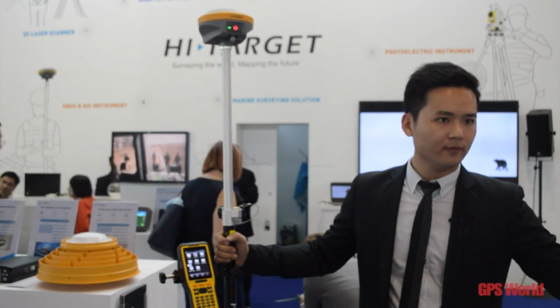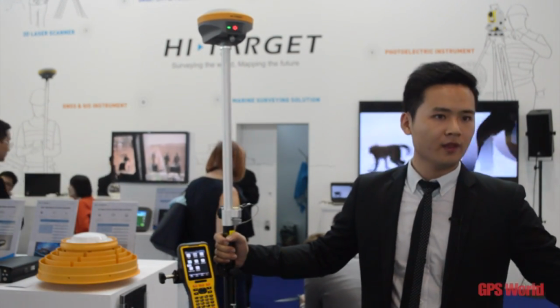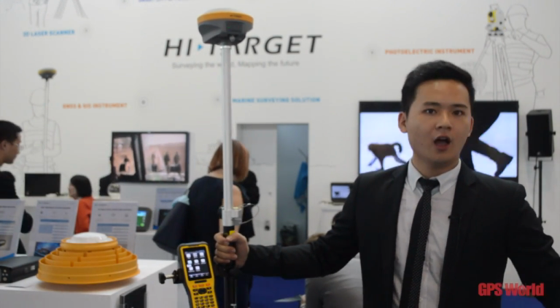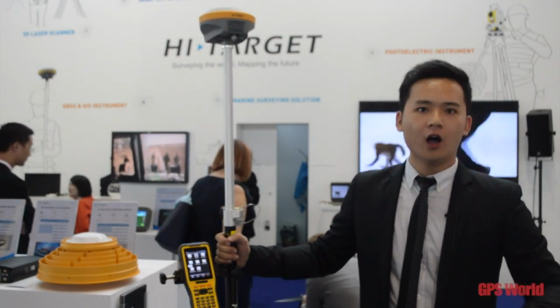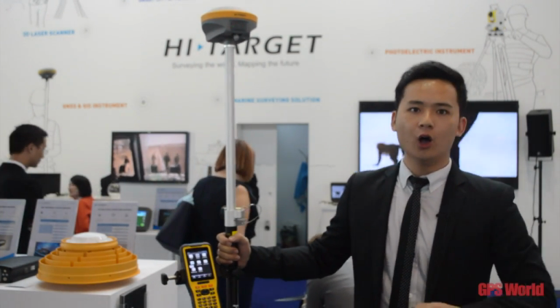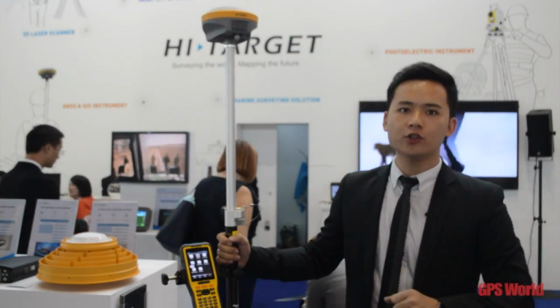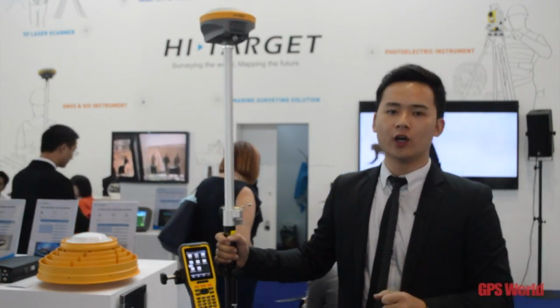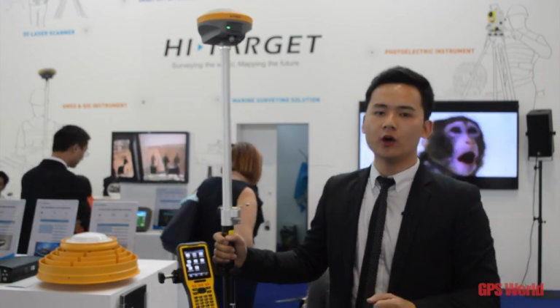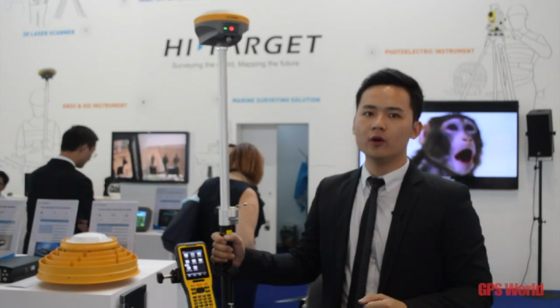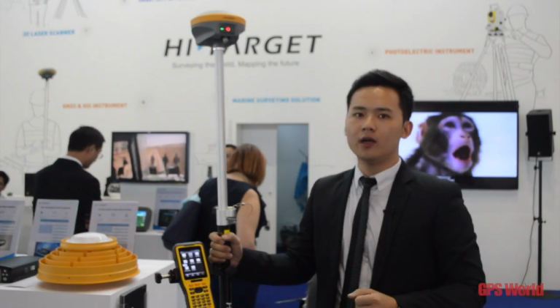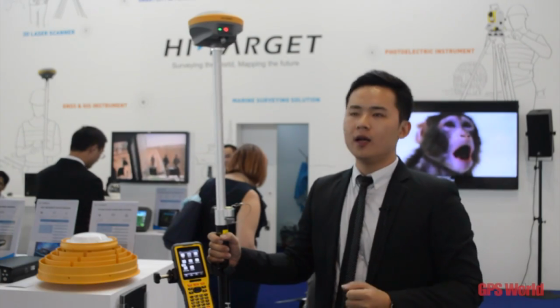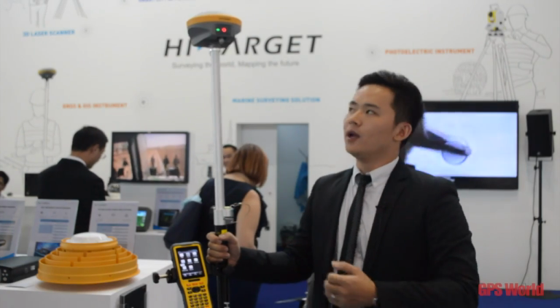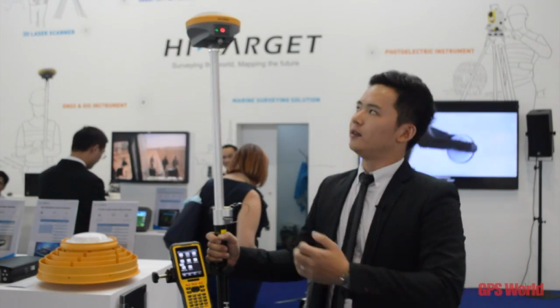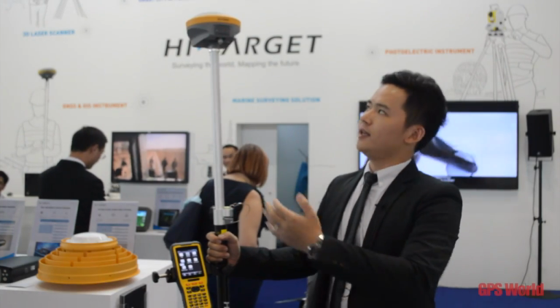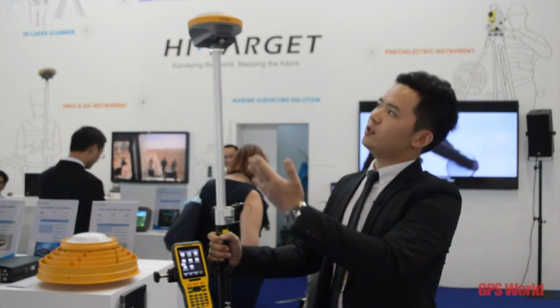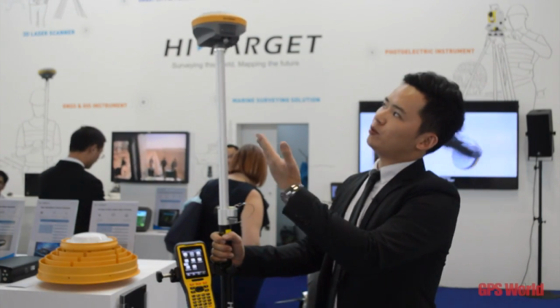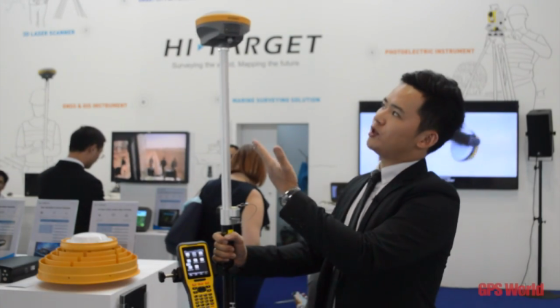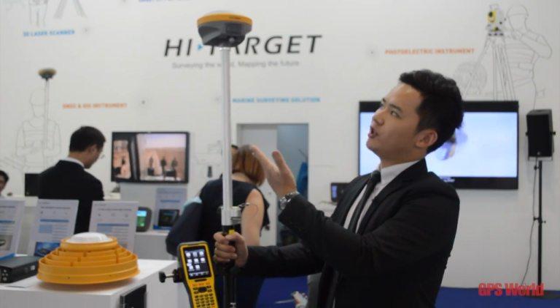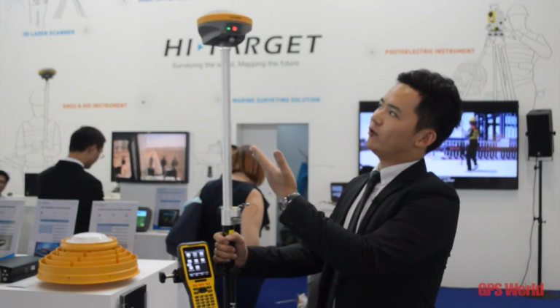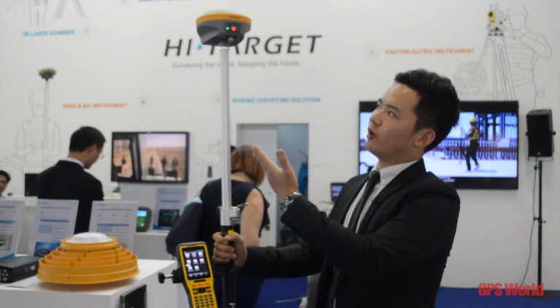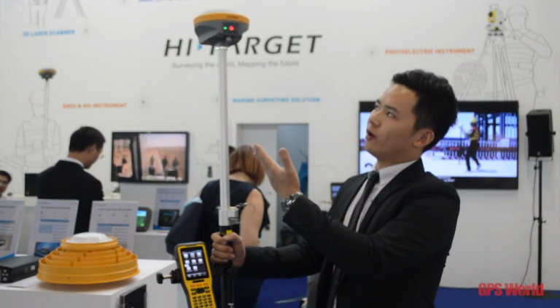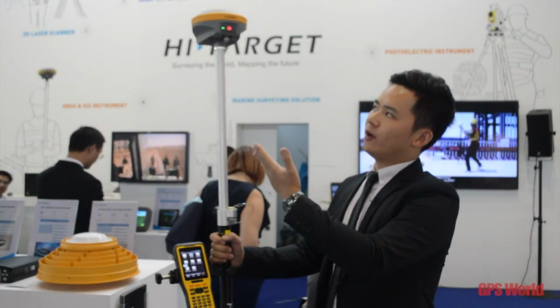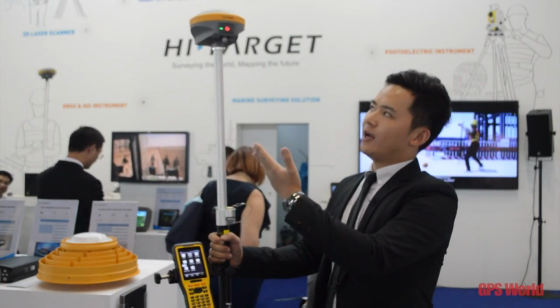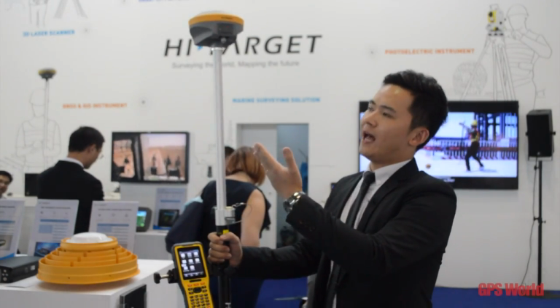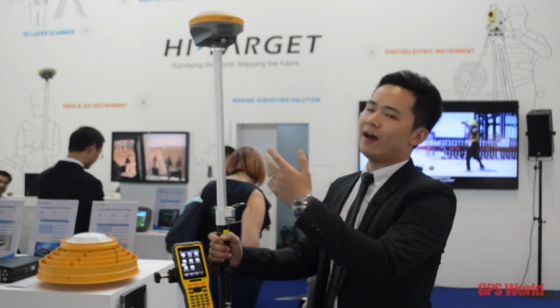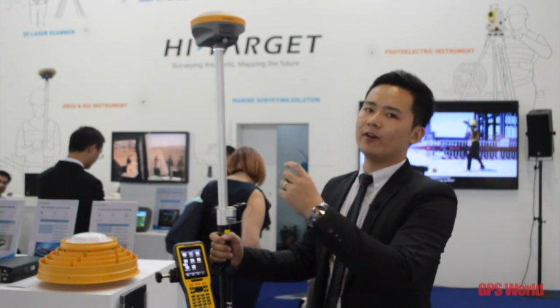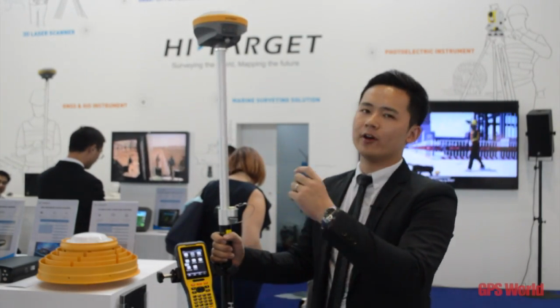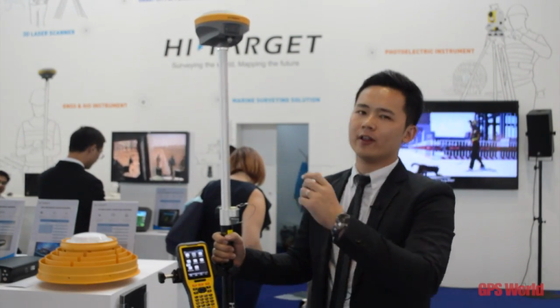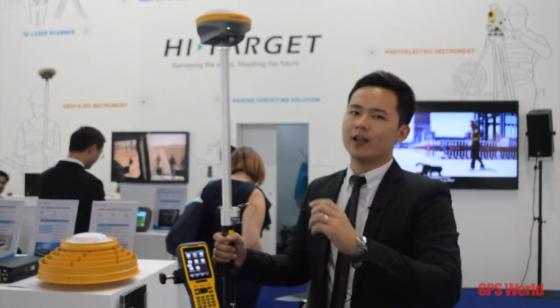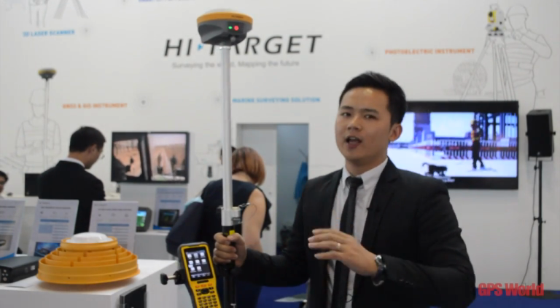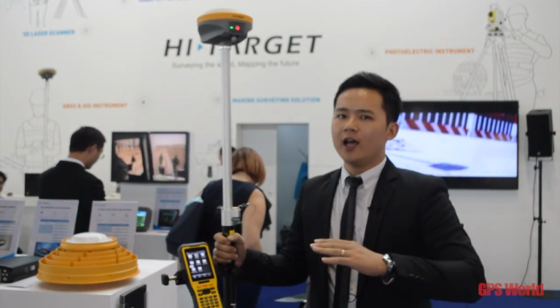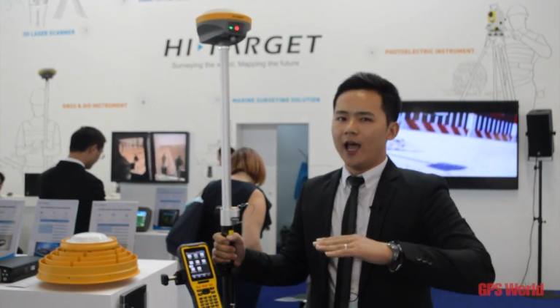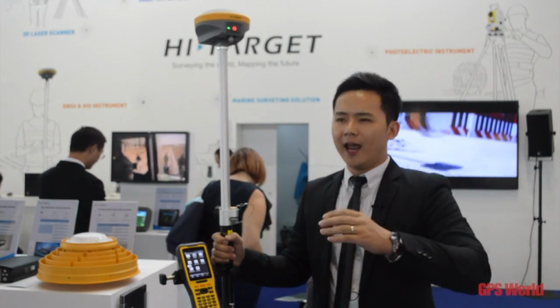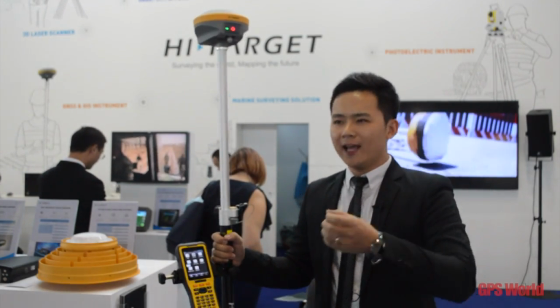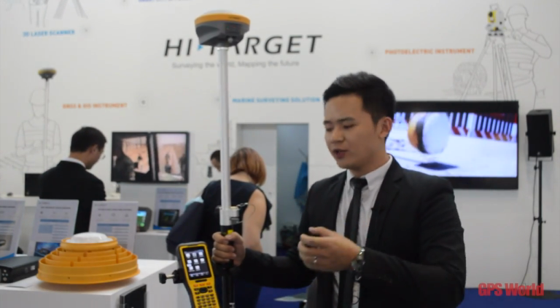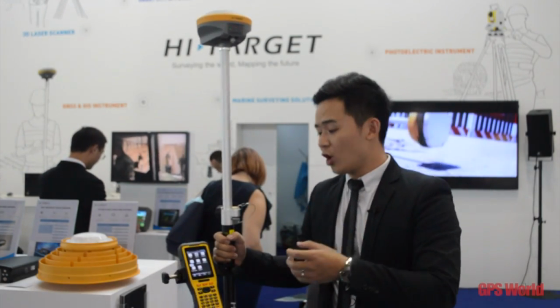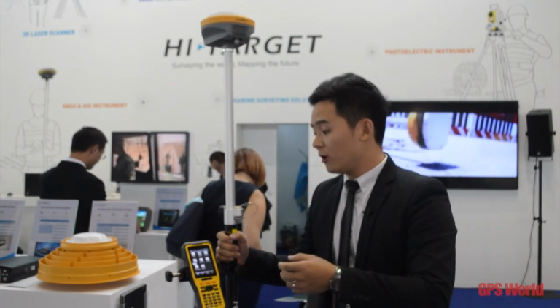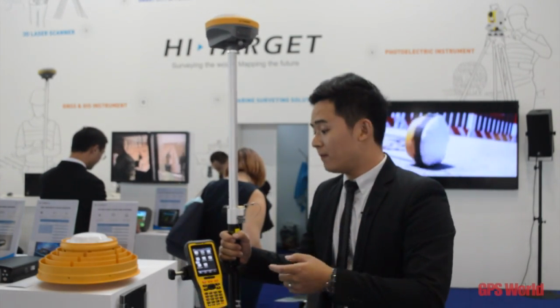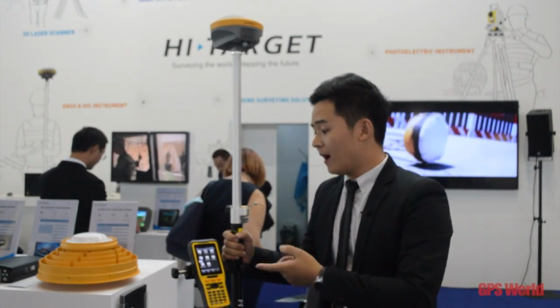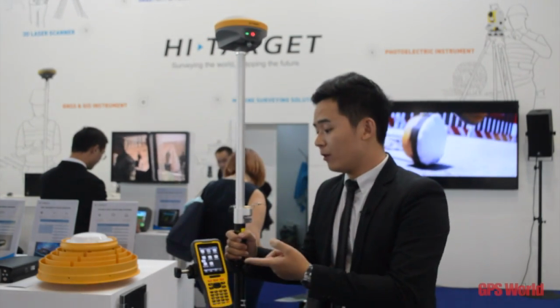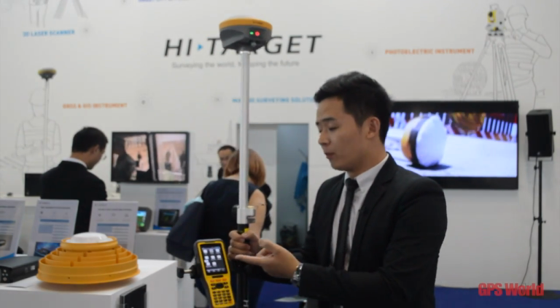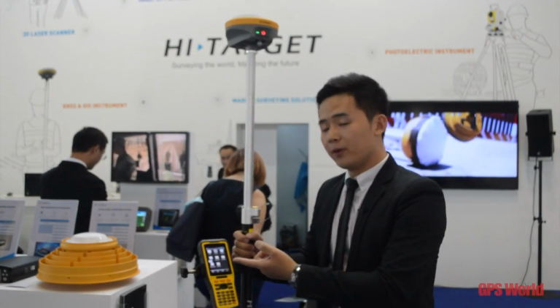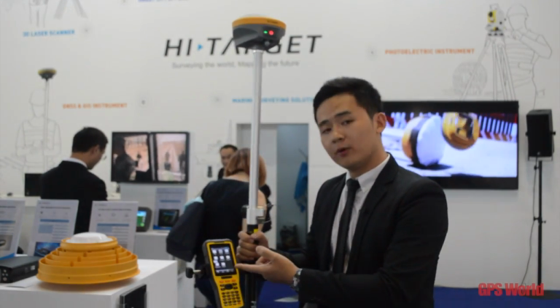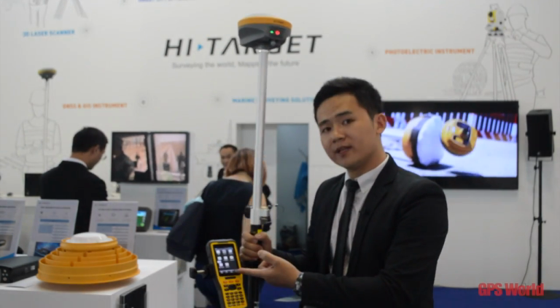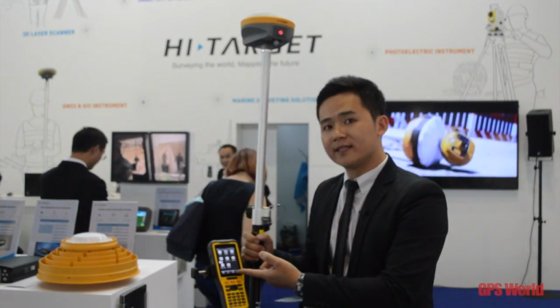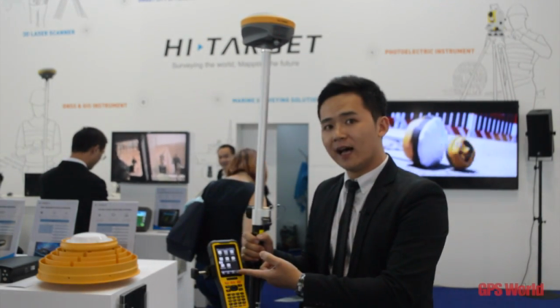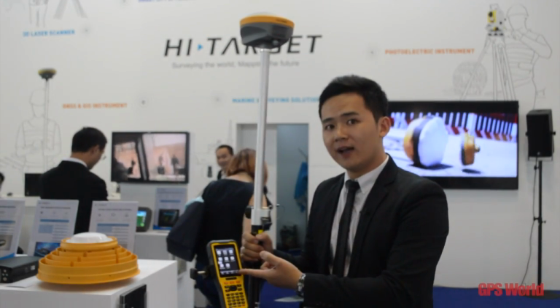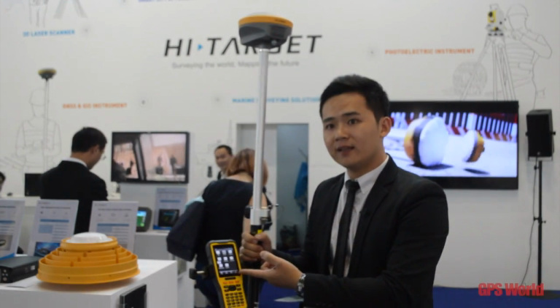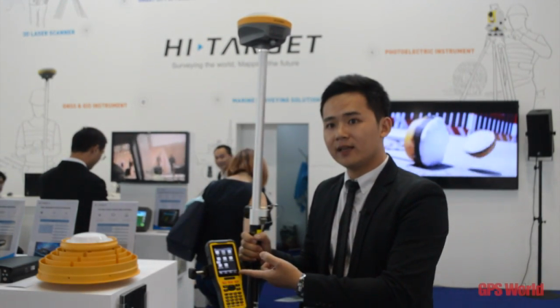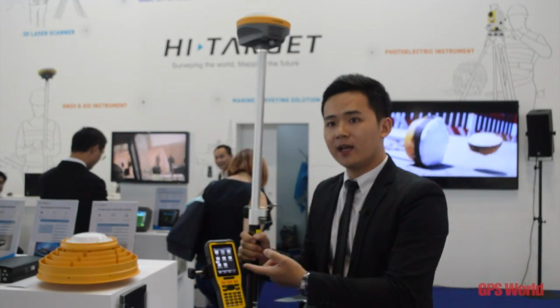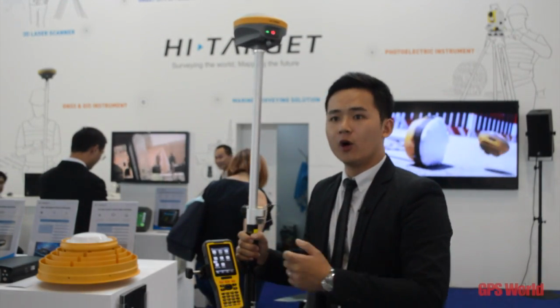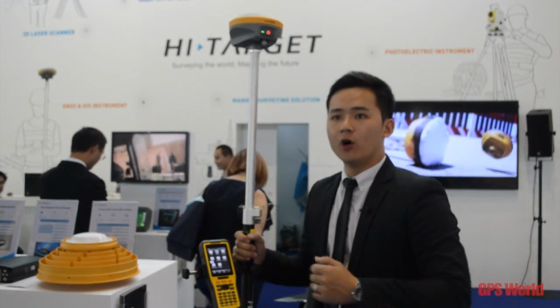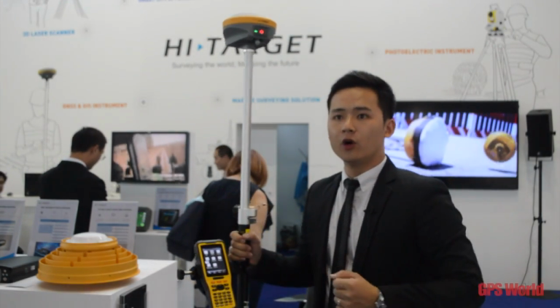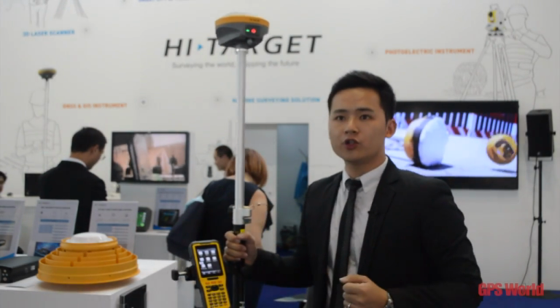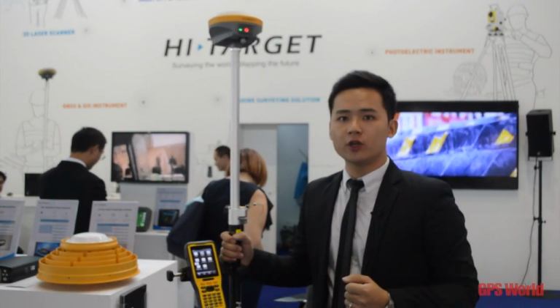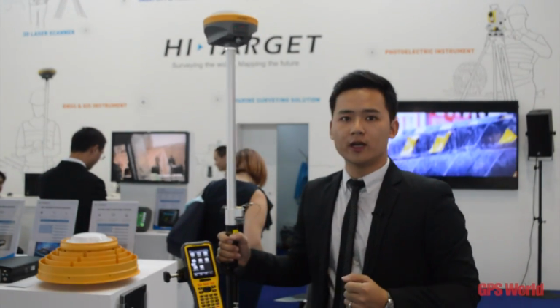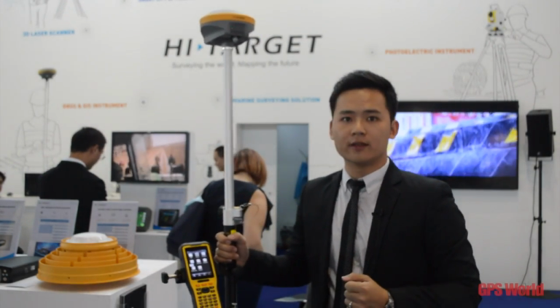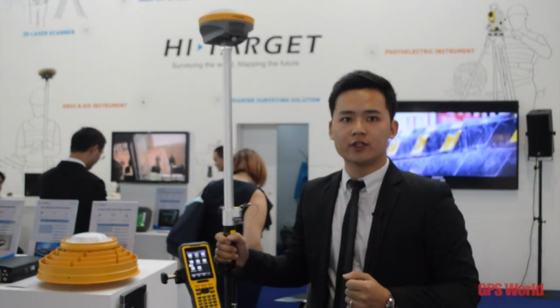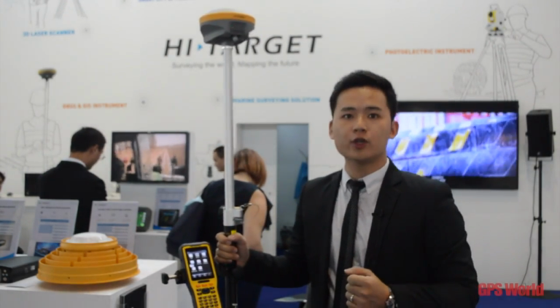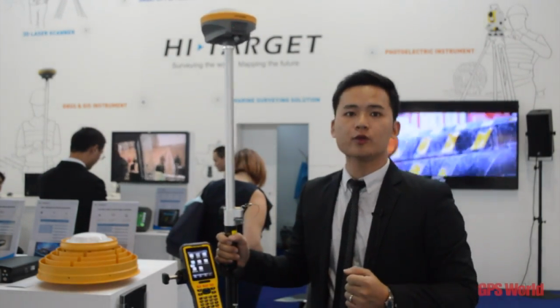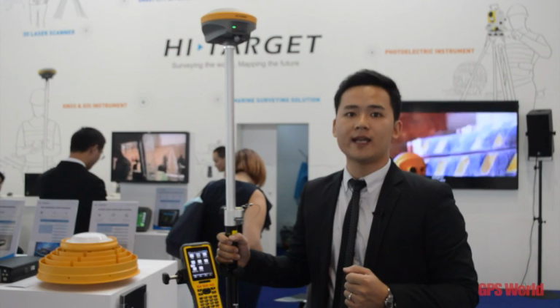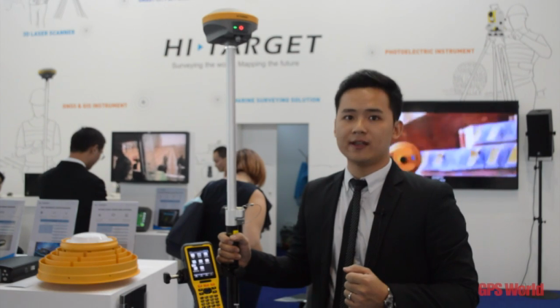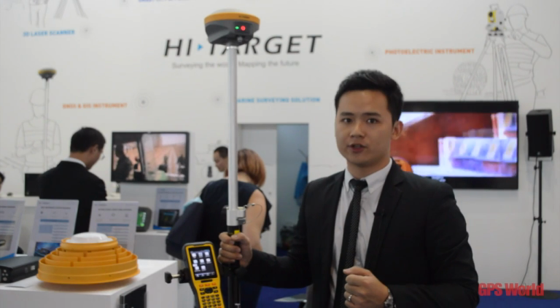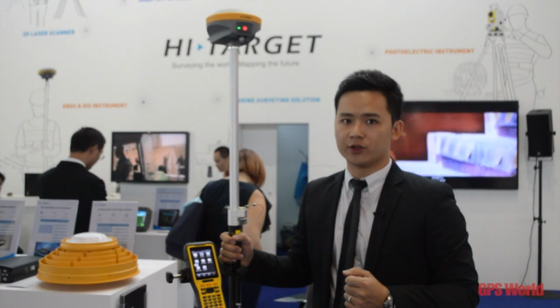Also, this receiver has an electronic bubble built inside, as well as a tilt sensor.